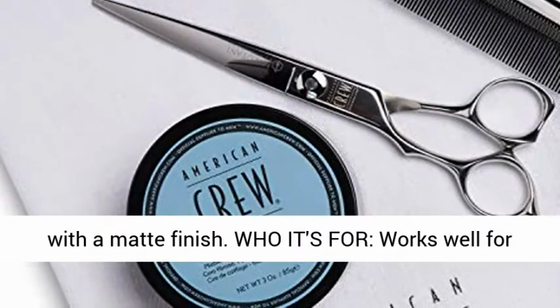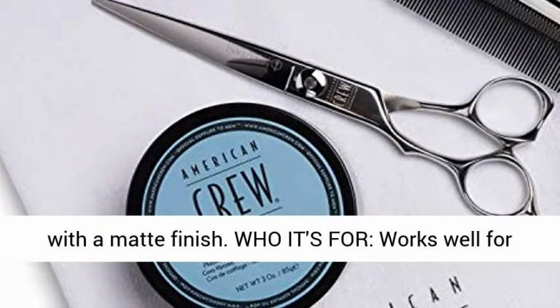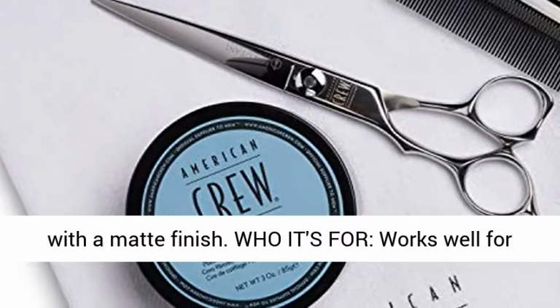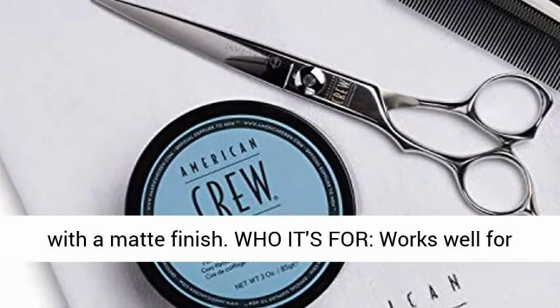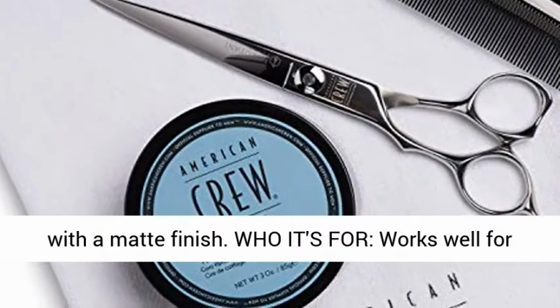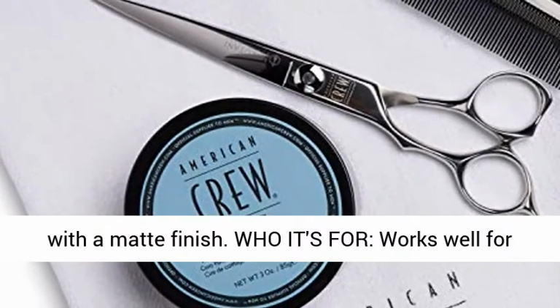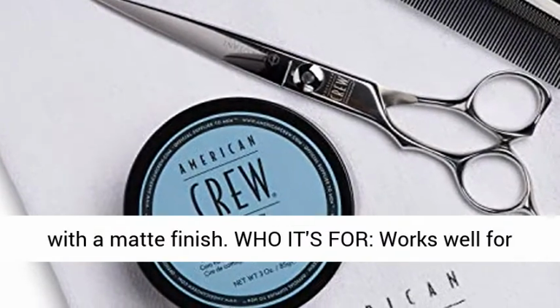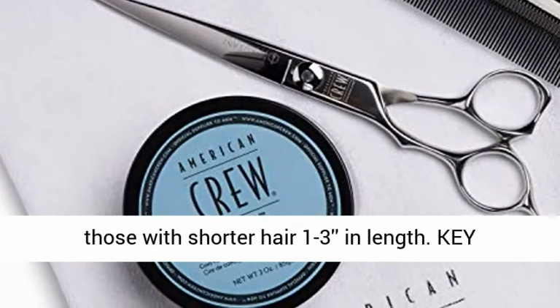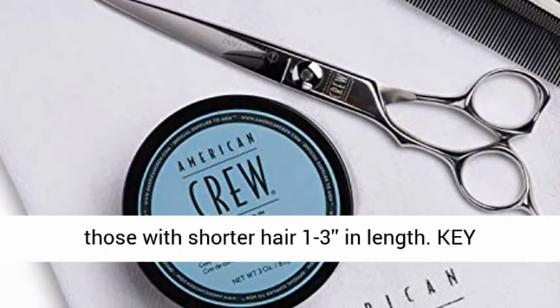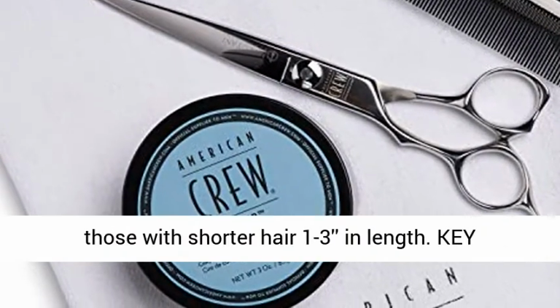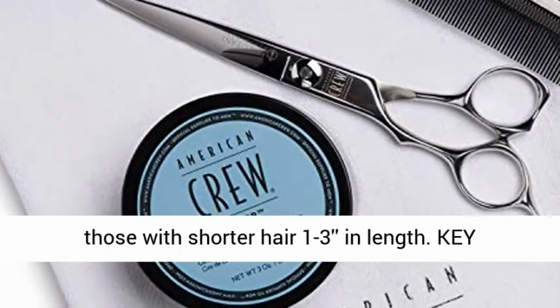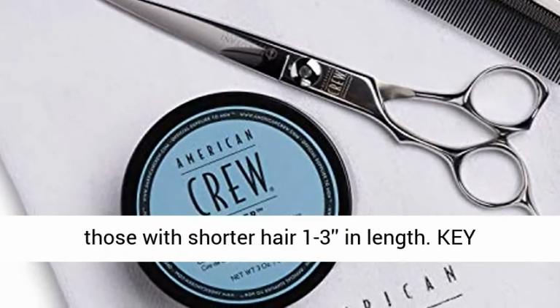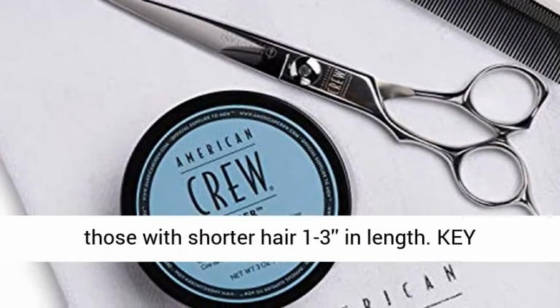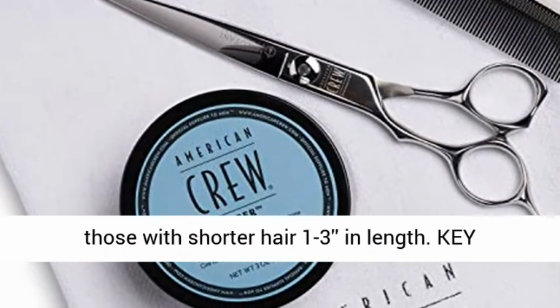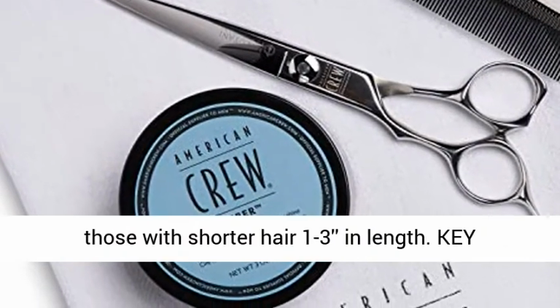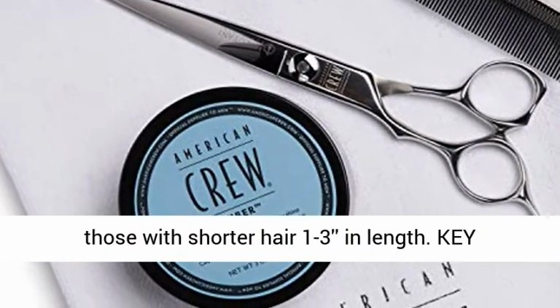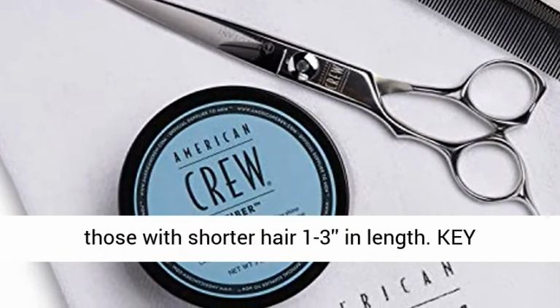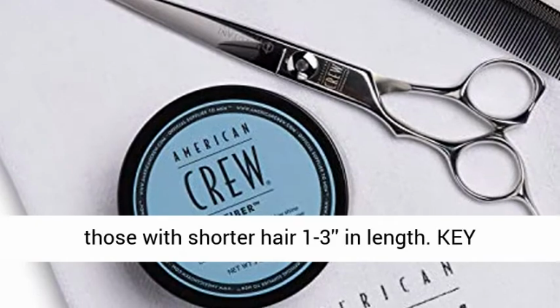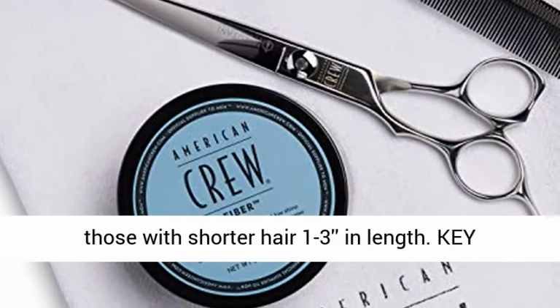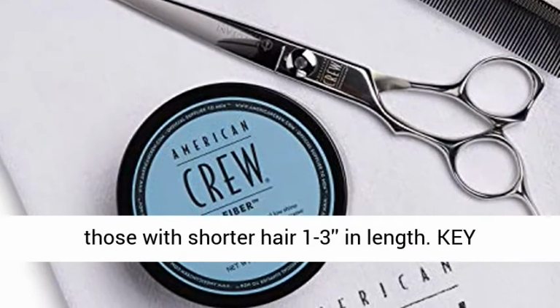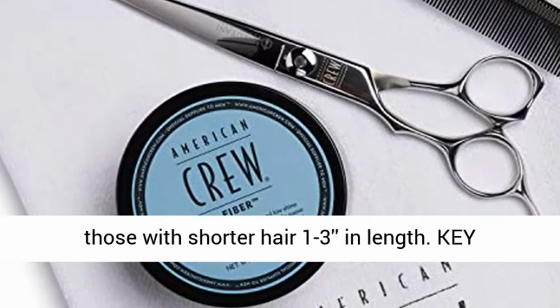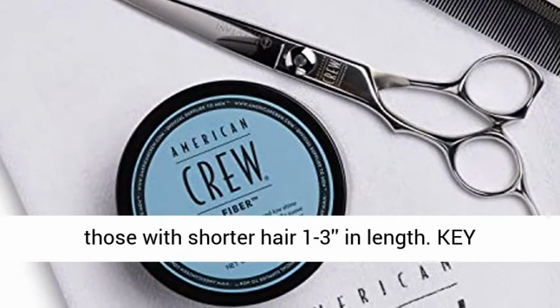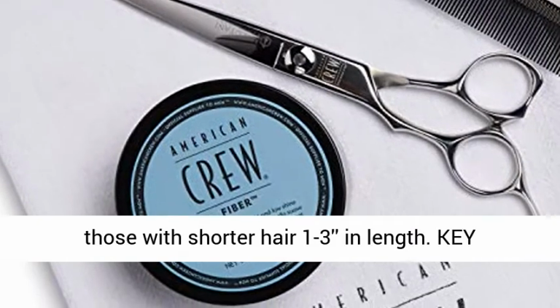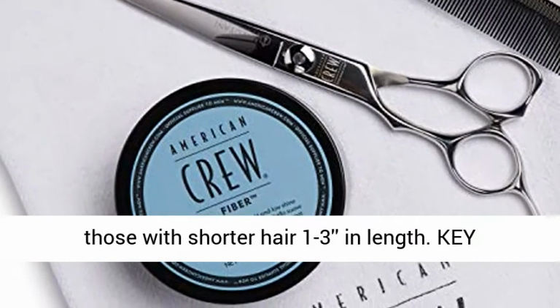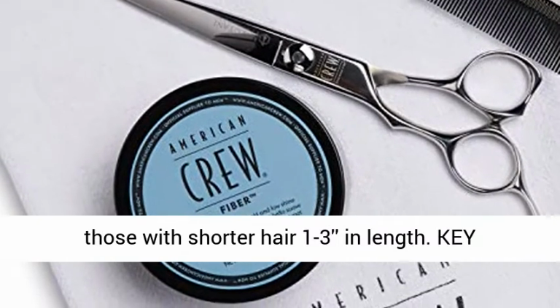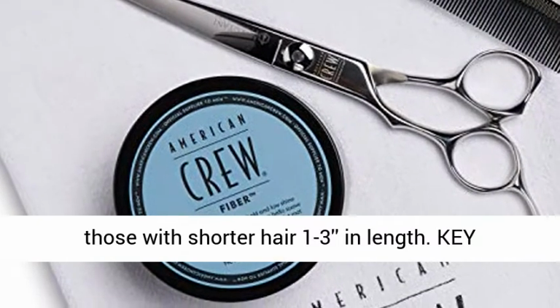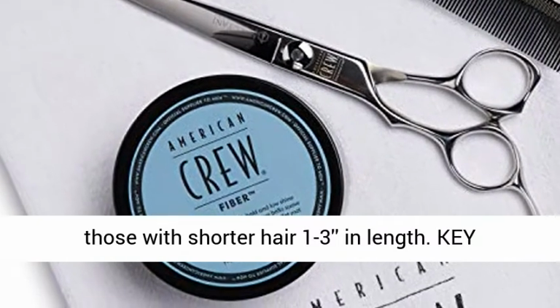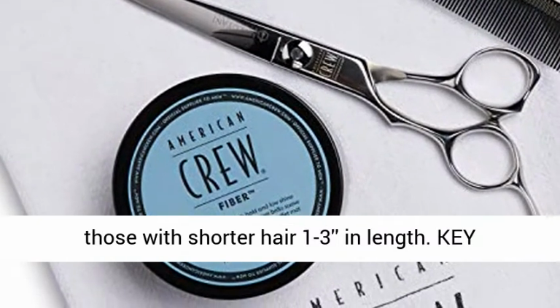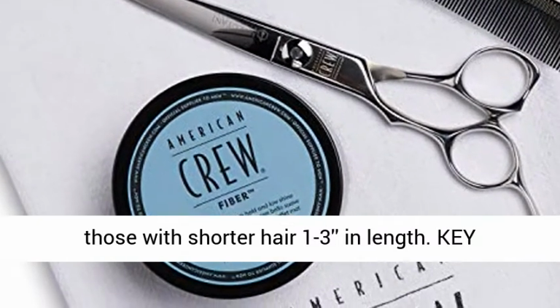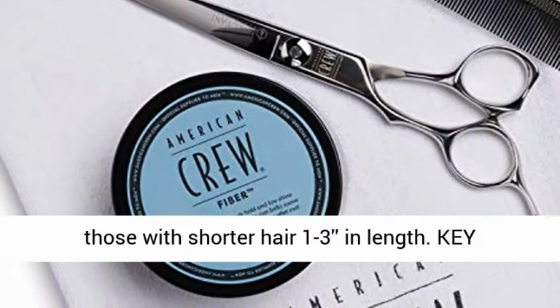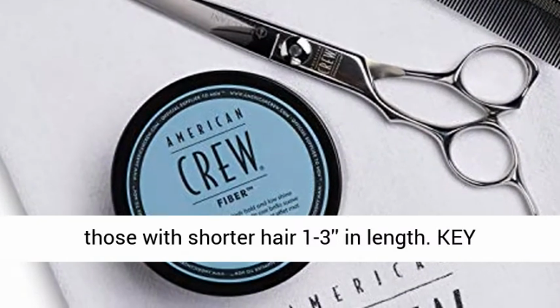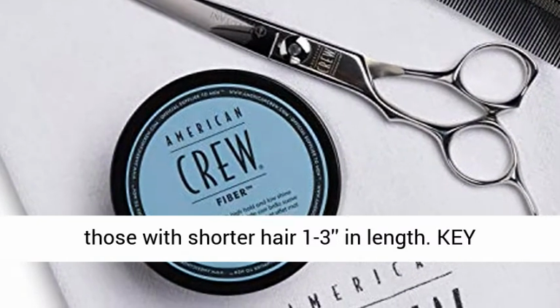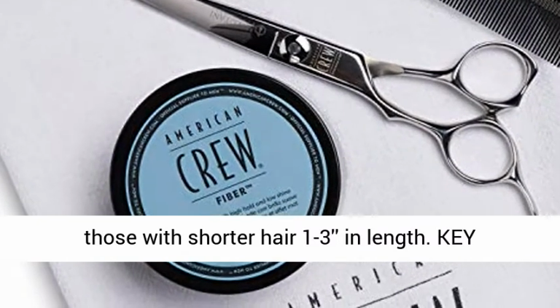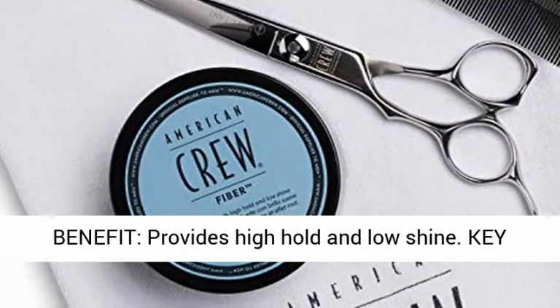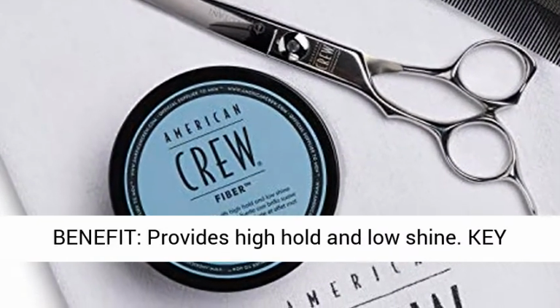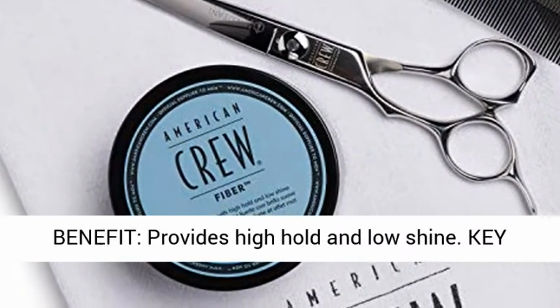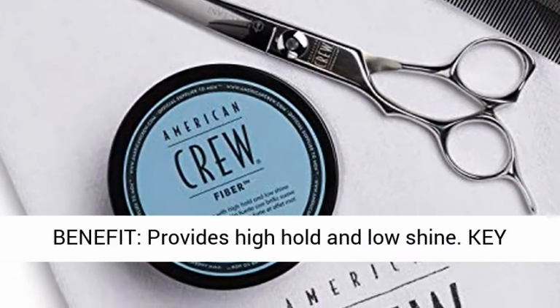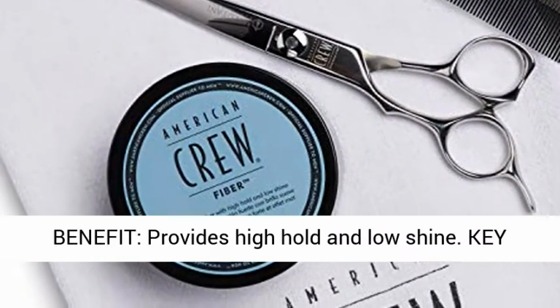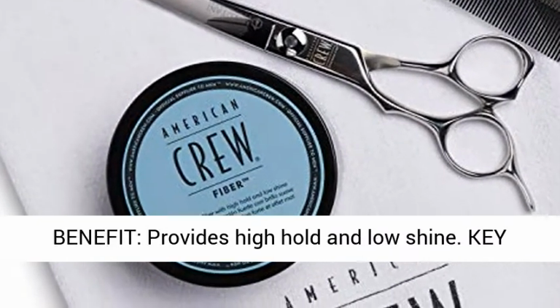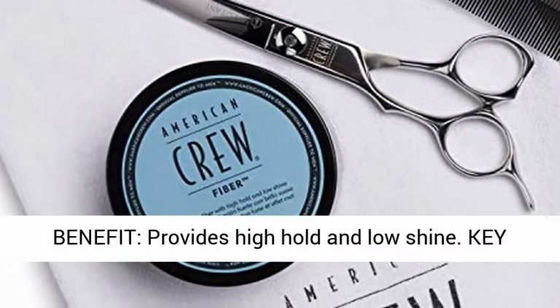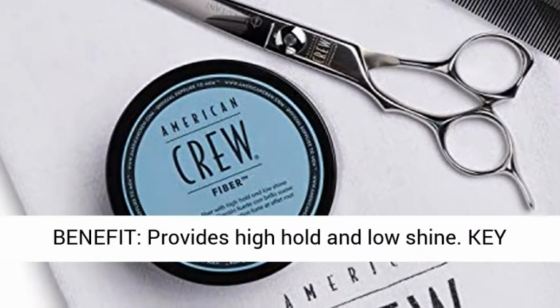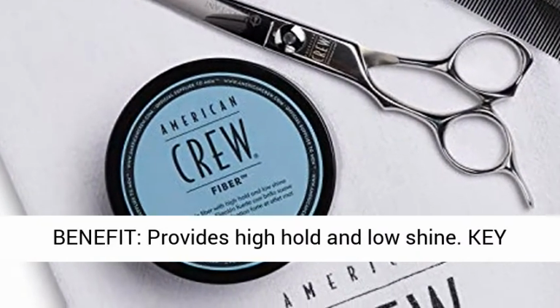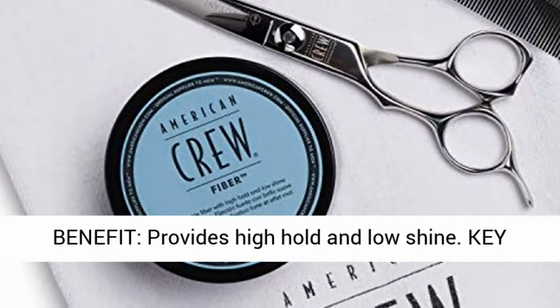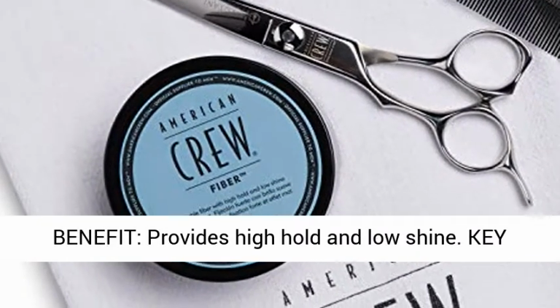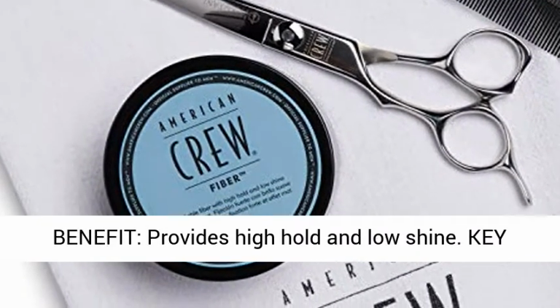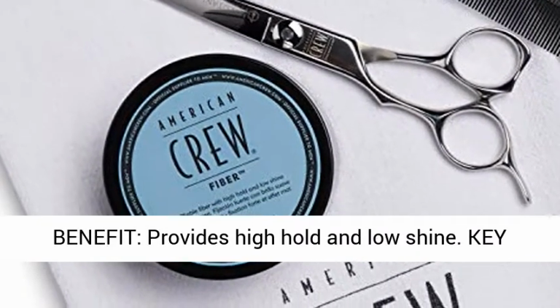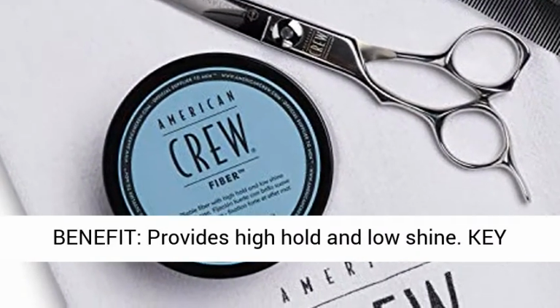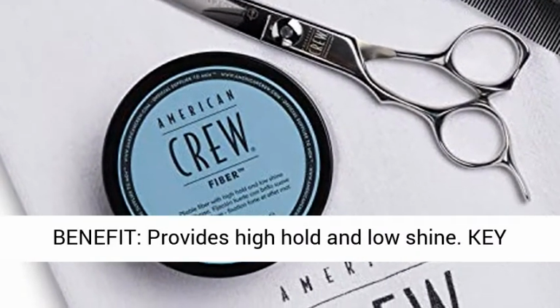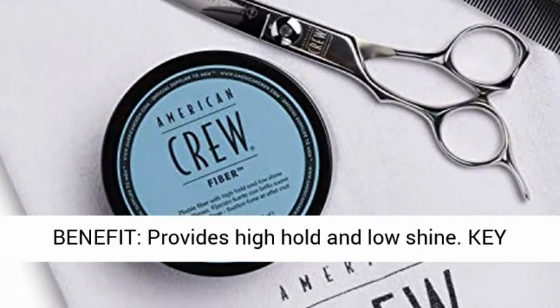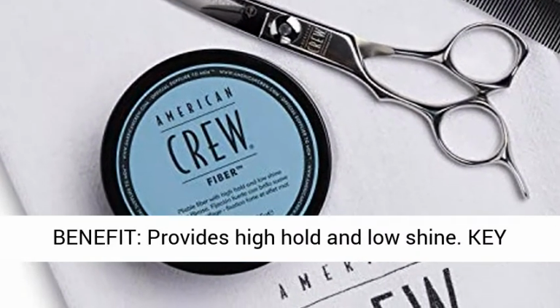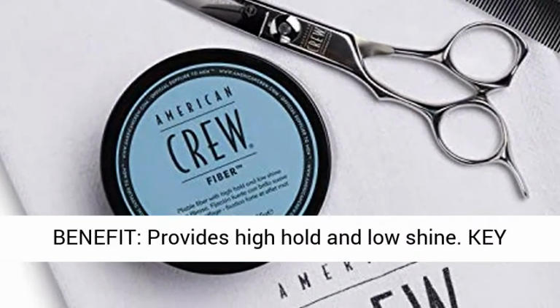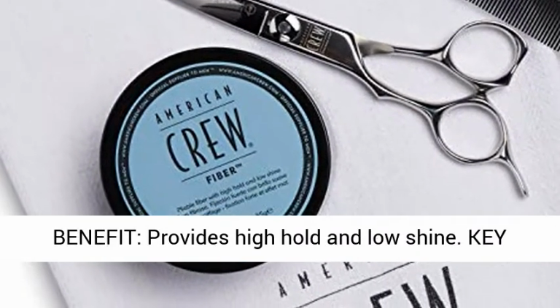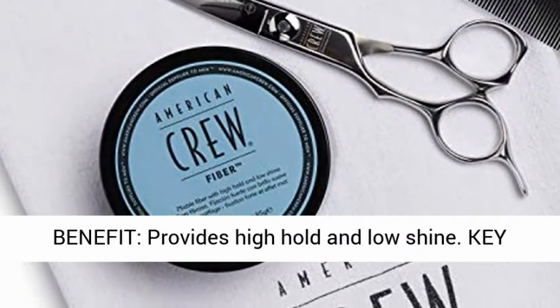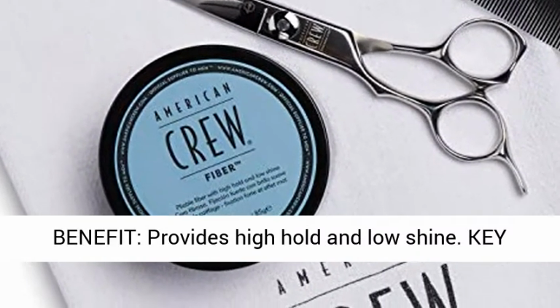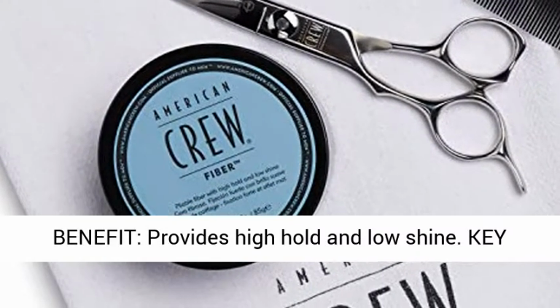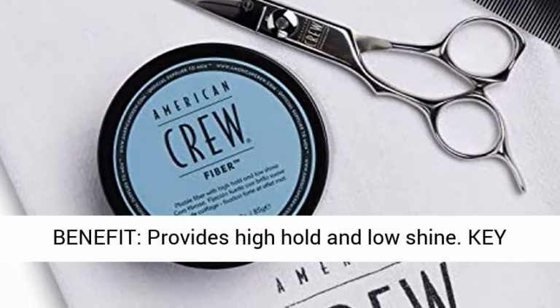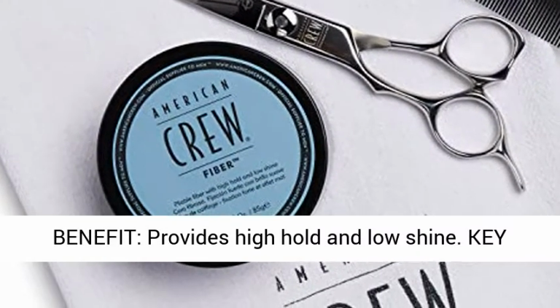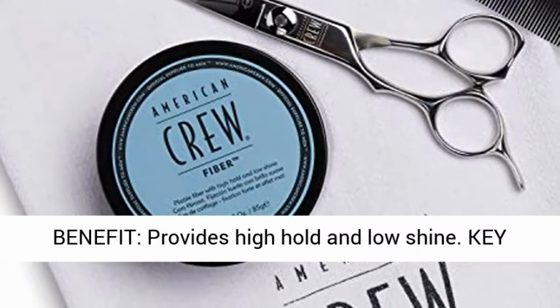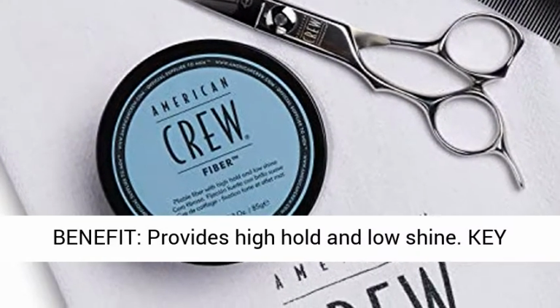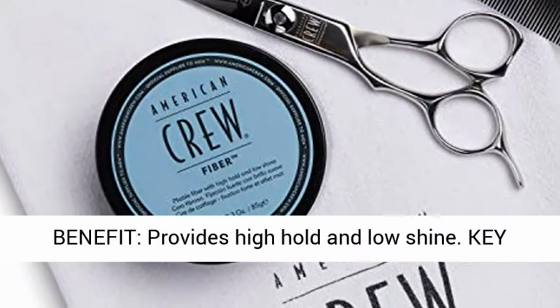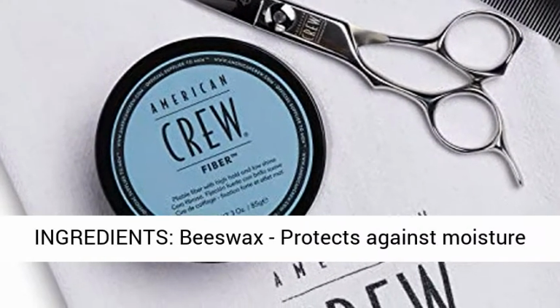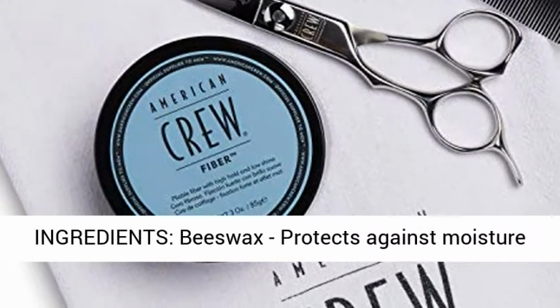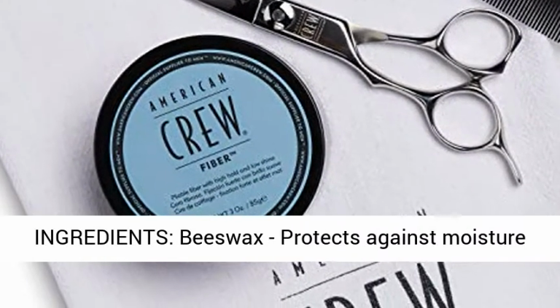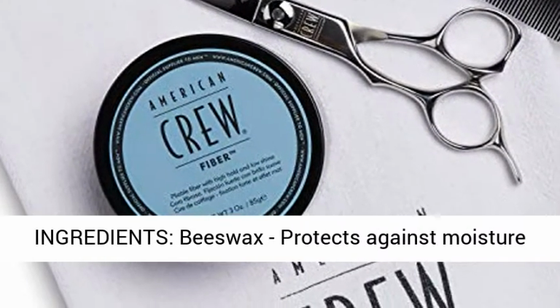Who it's for: works well for those with shorter hair, 1 to 3 inches in length. Key benefit: provides high hold and low shine.